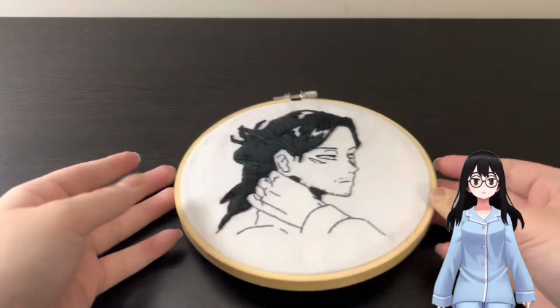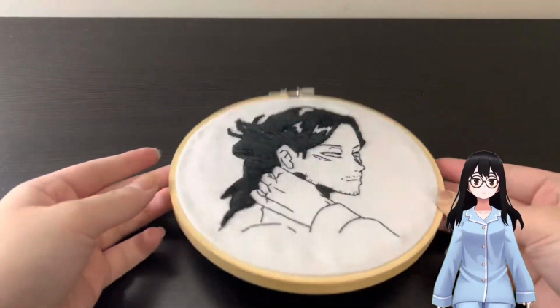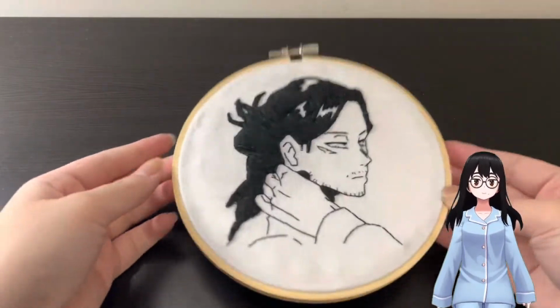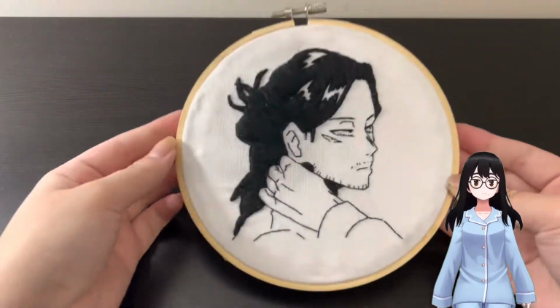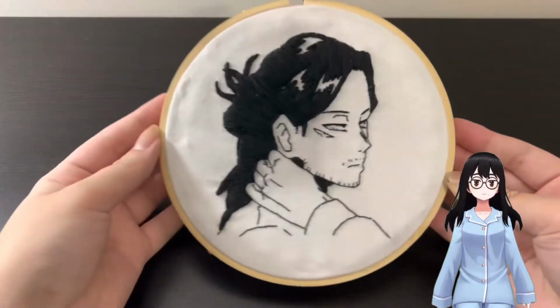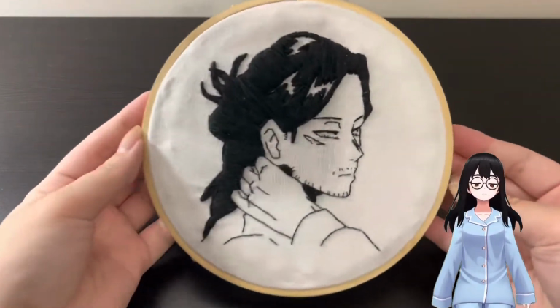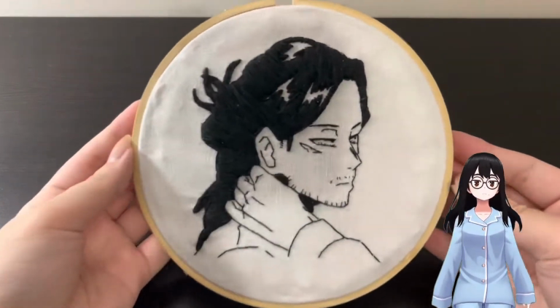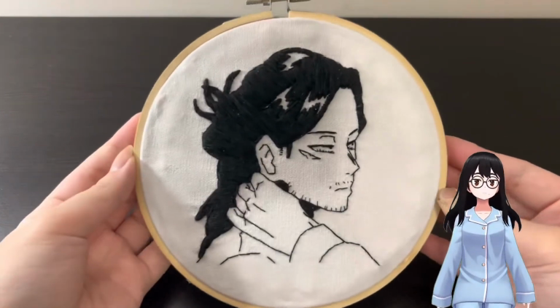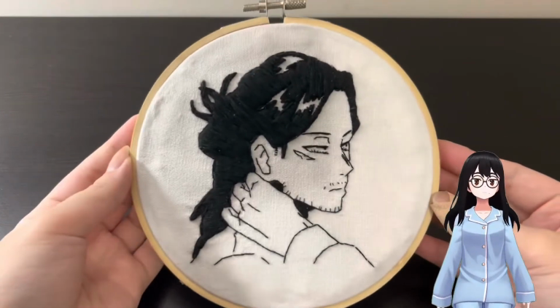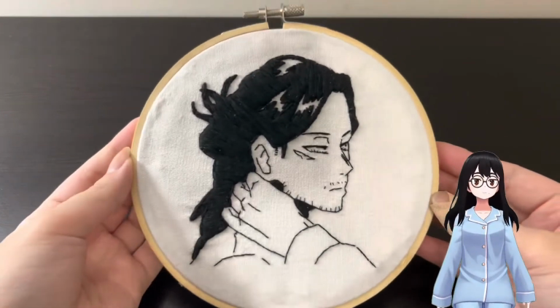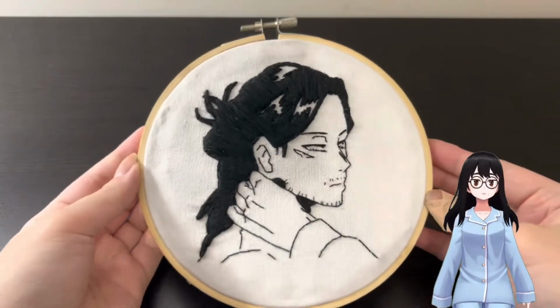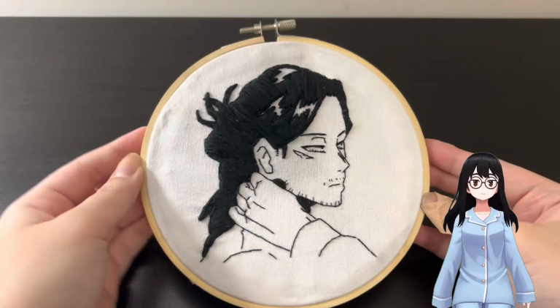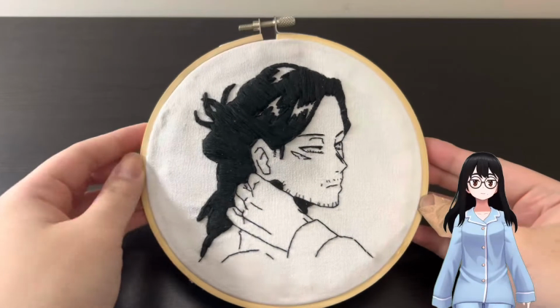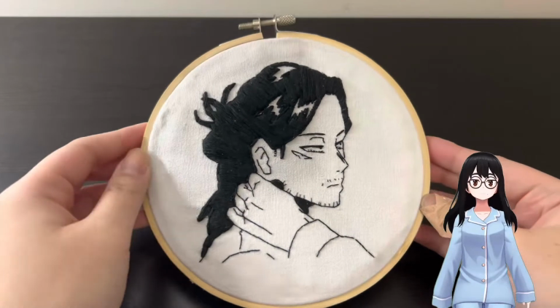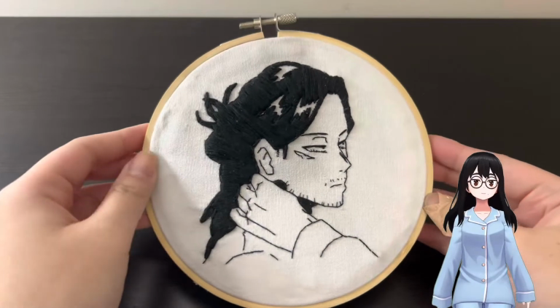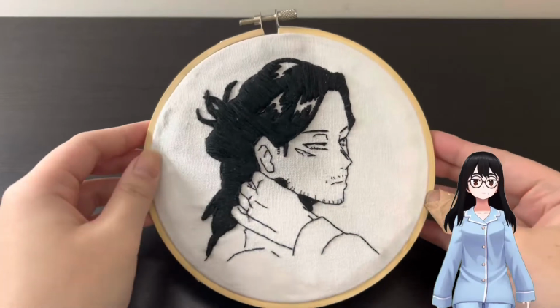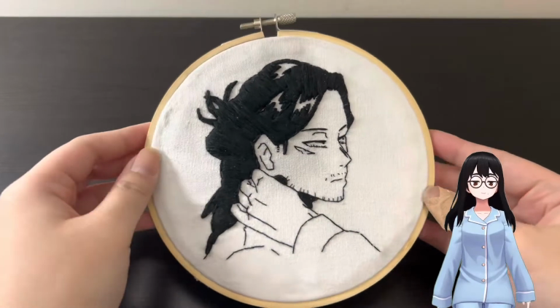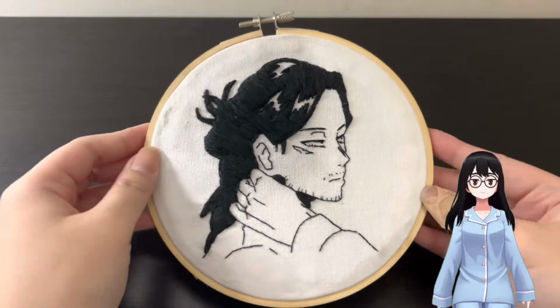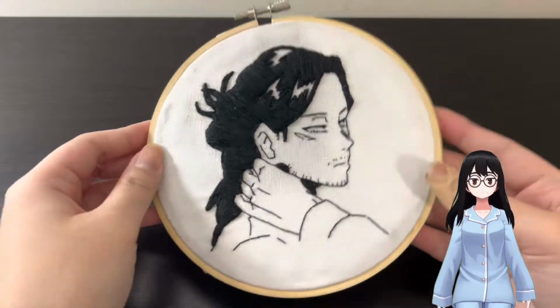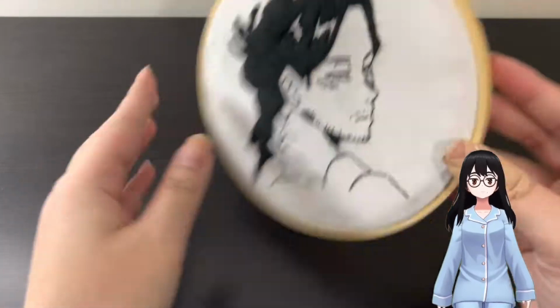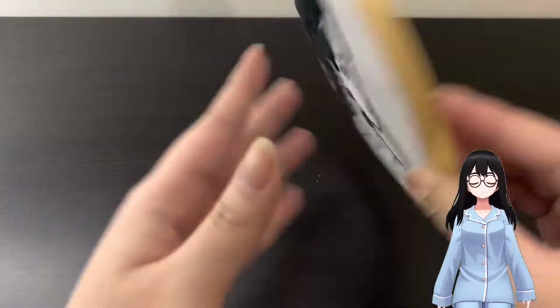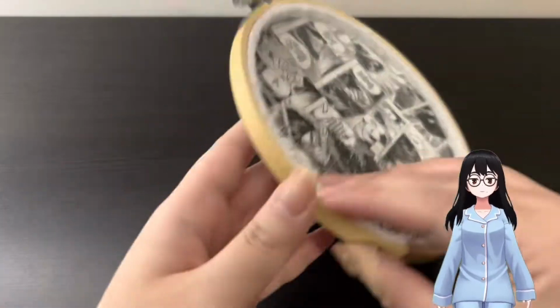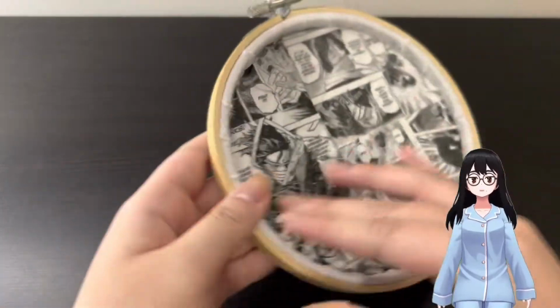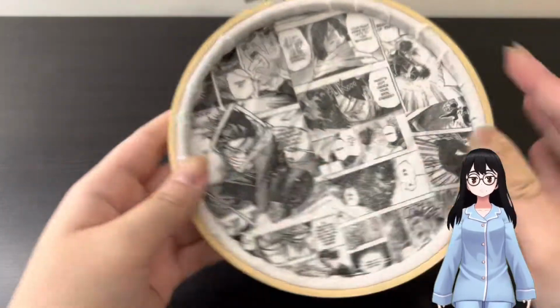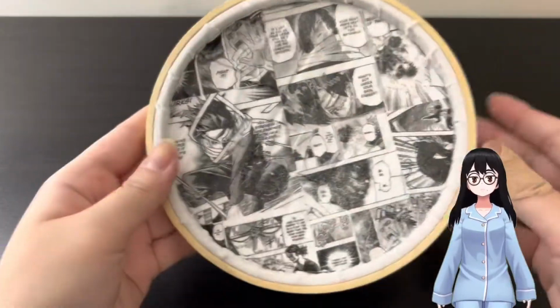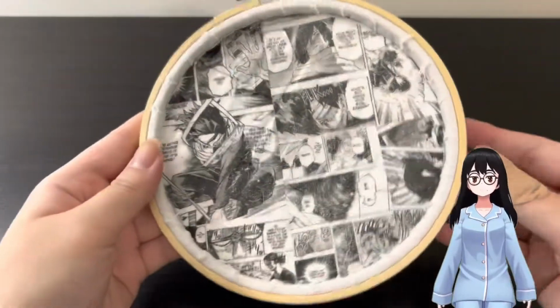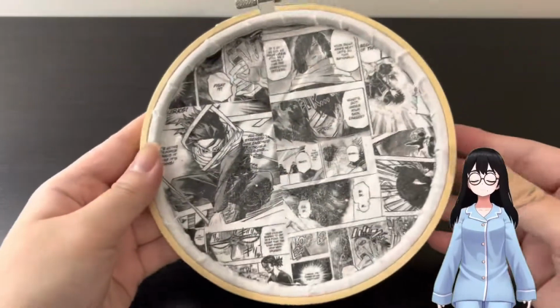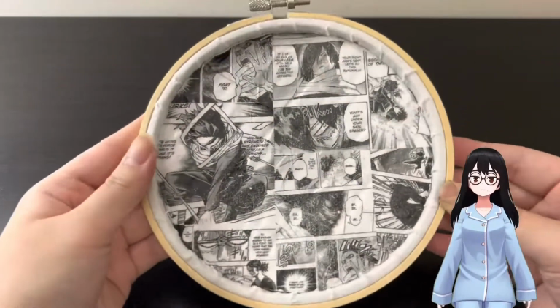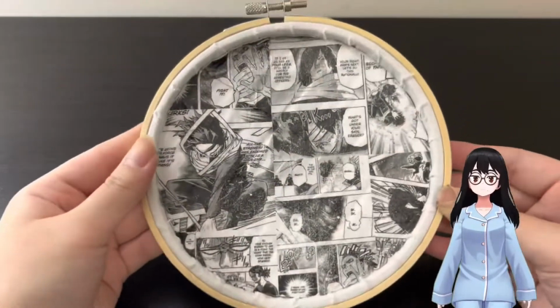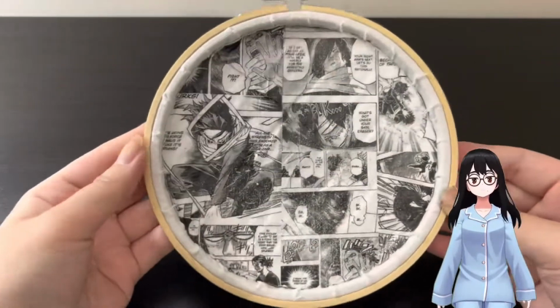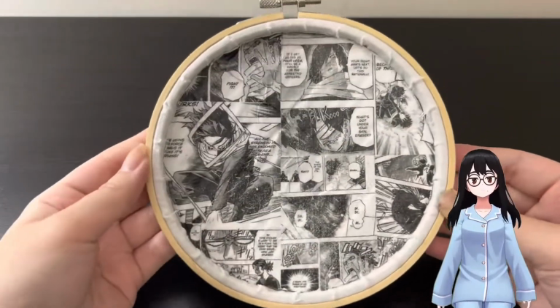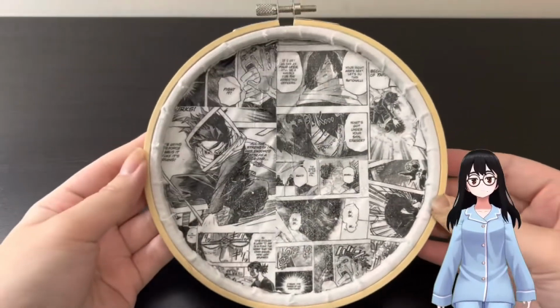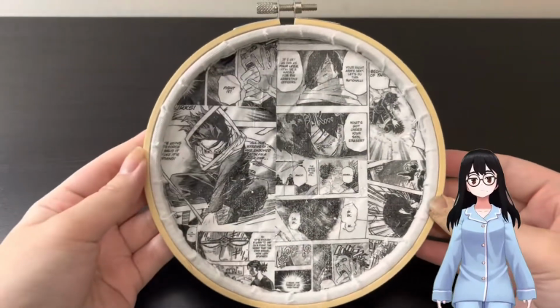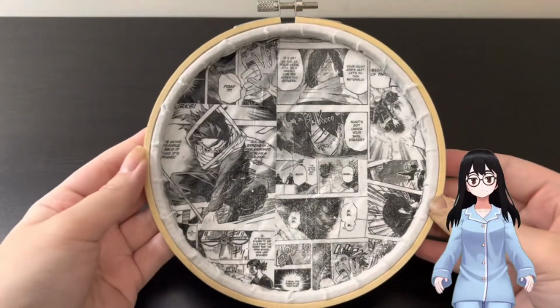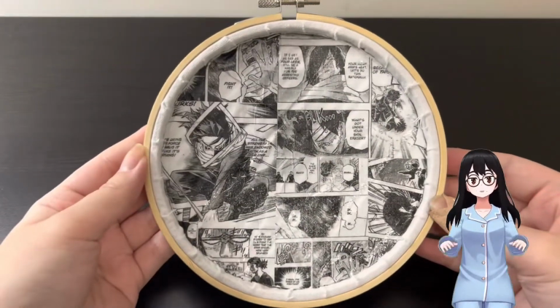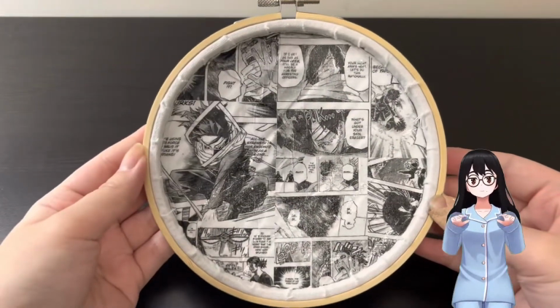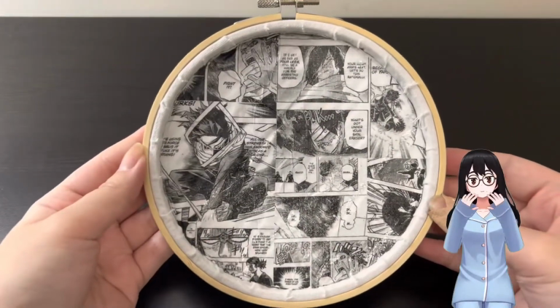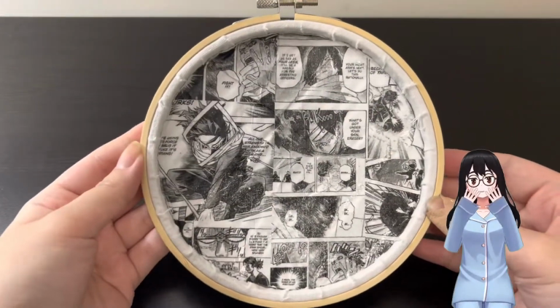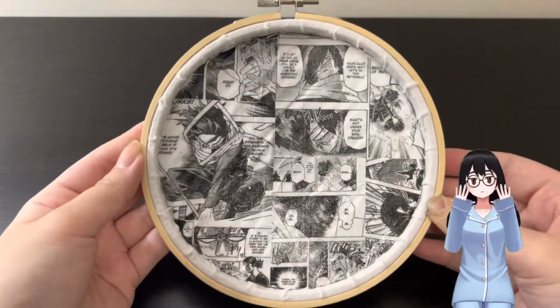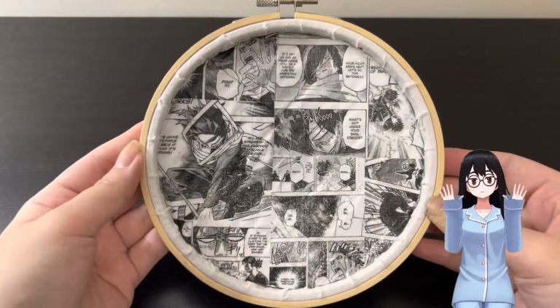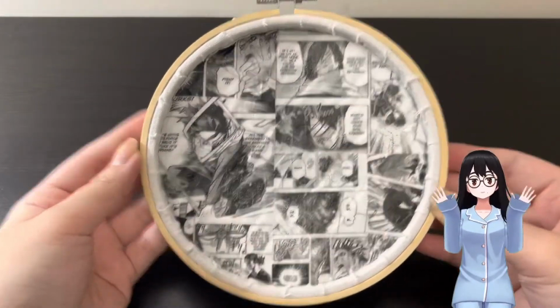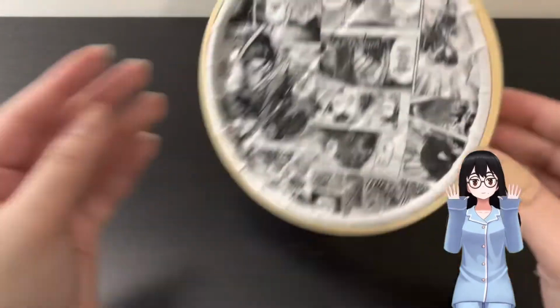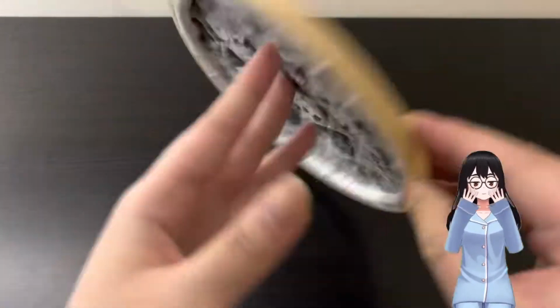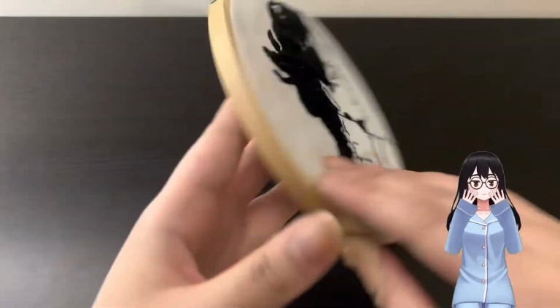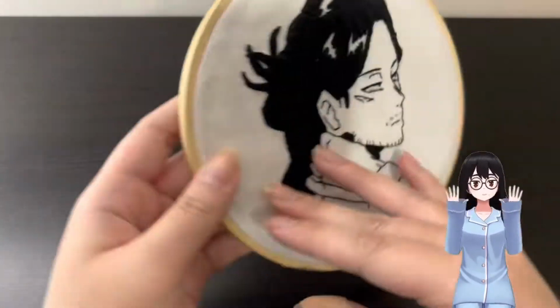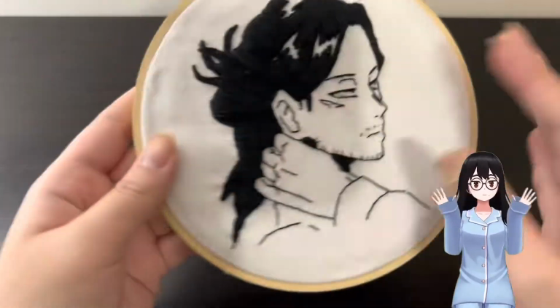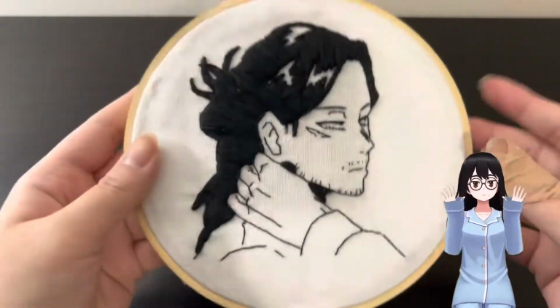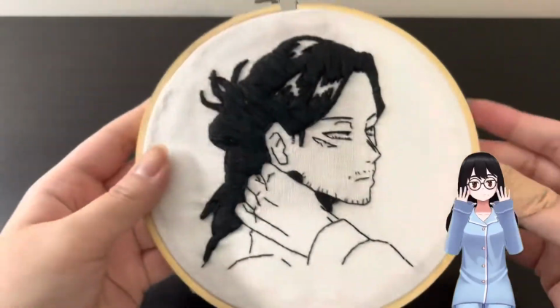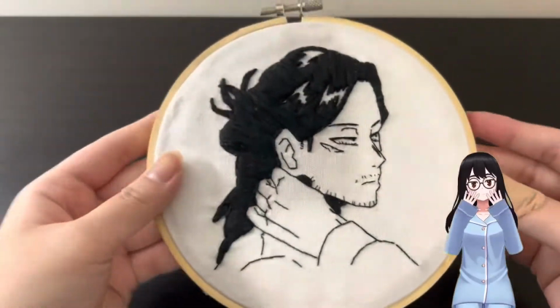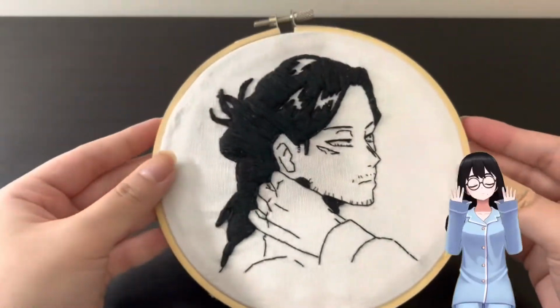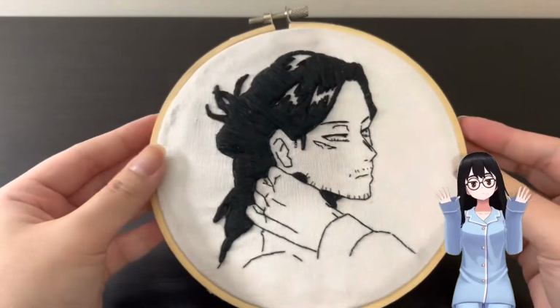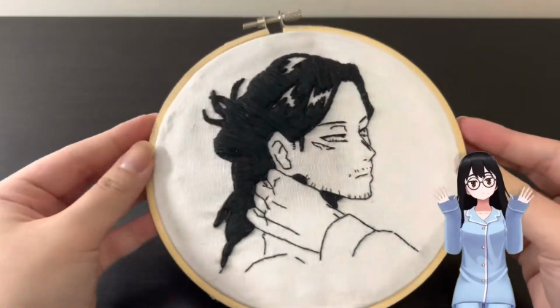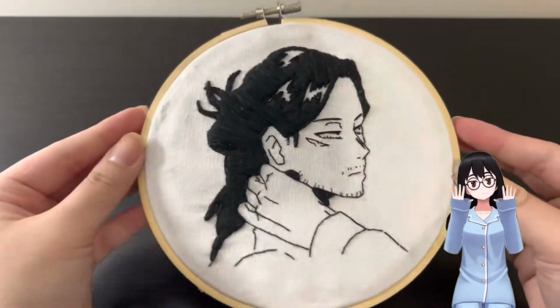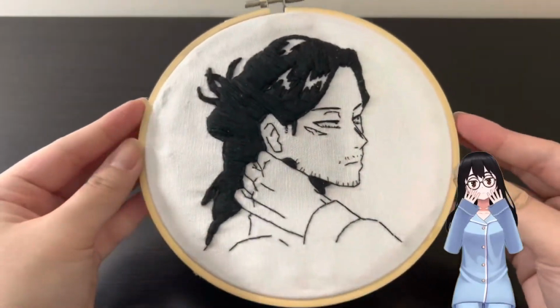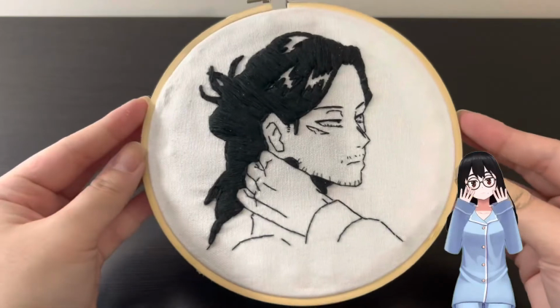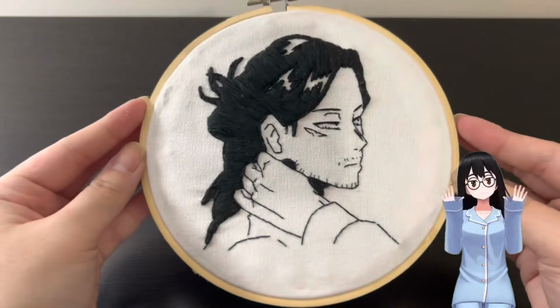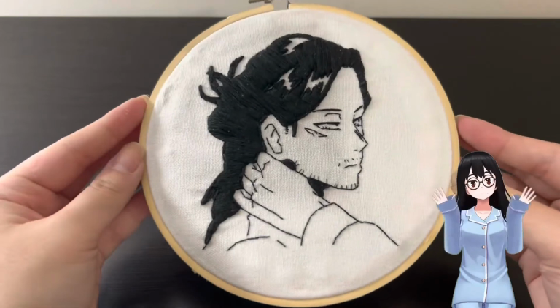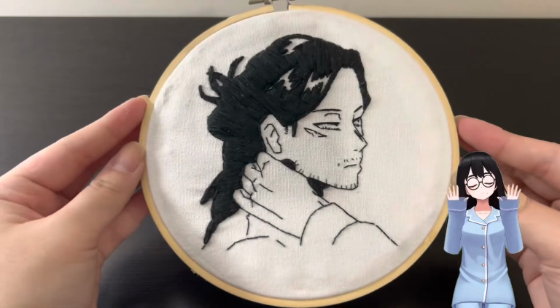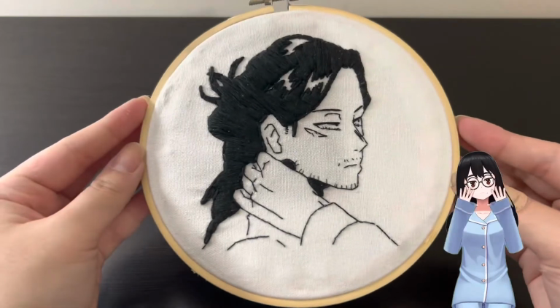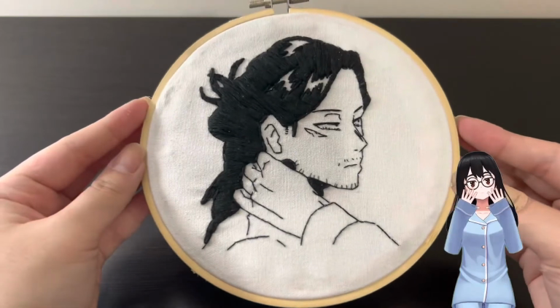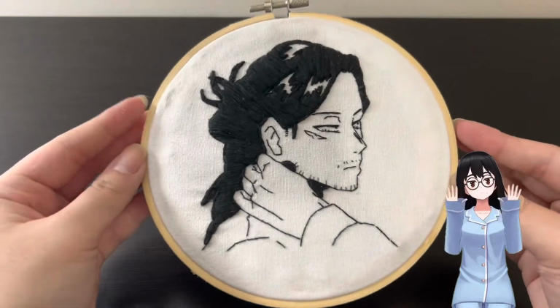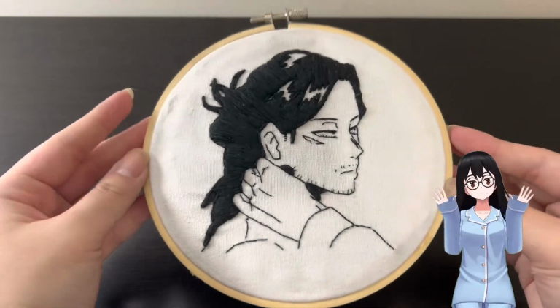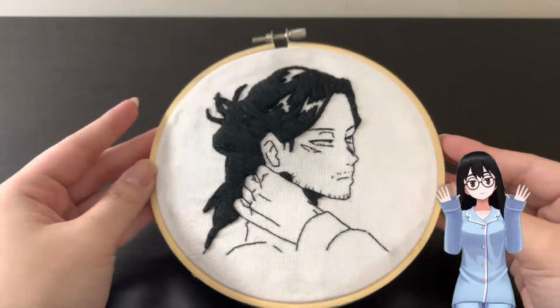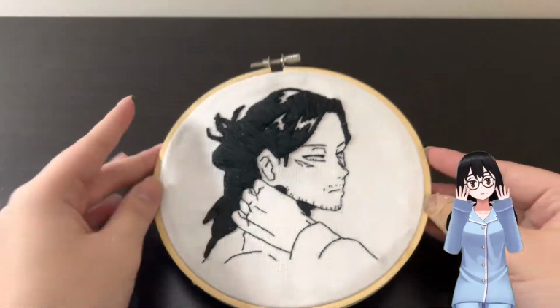I was a little sad about the bumps, but oh well. Here's the finished embroidery! I hope you guys enjoyed the video — please let me know in the comments who your favorite character is in My Hero Academia. Bye bye!